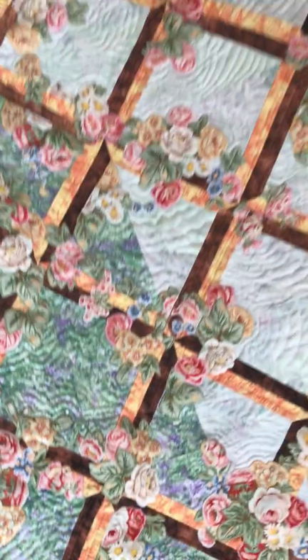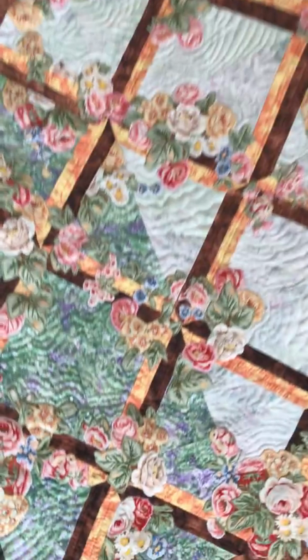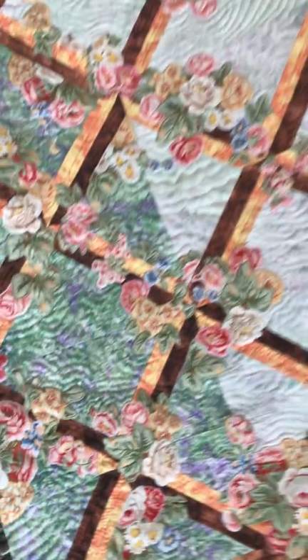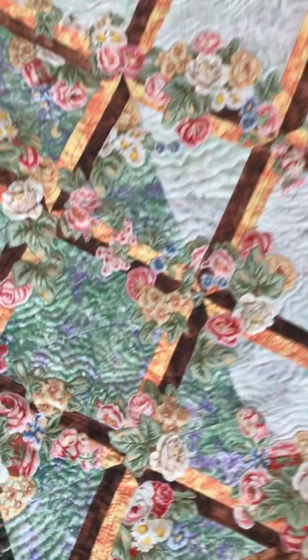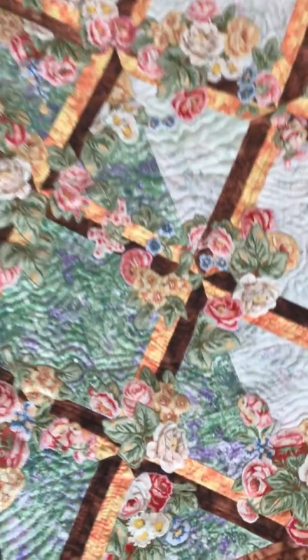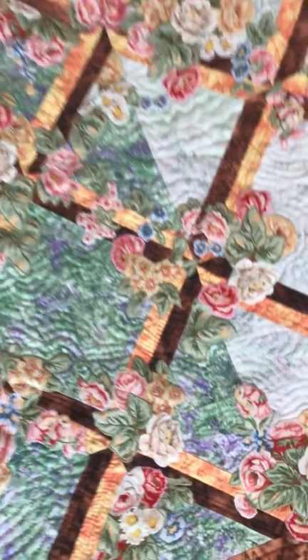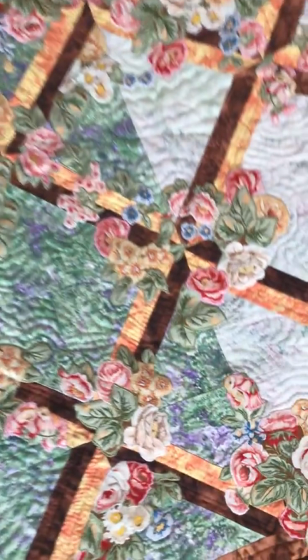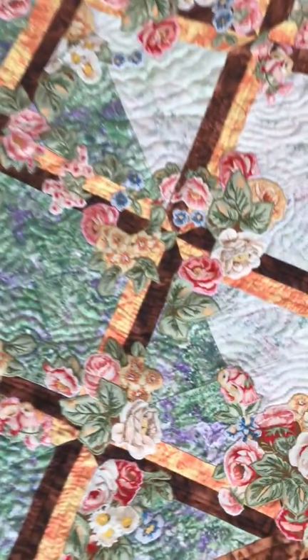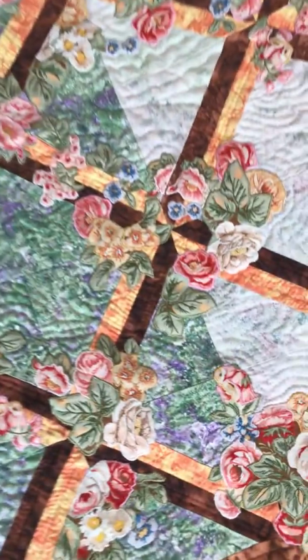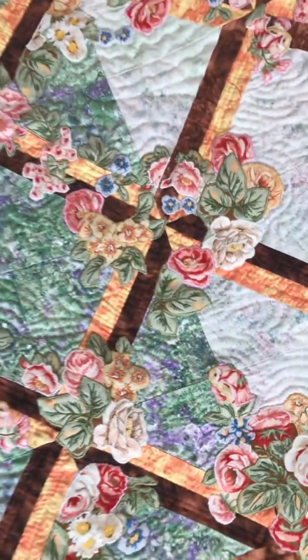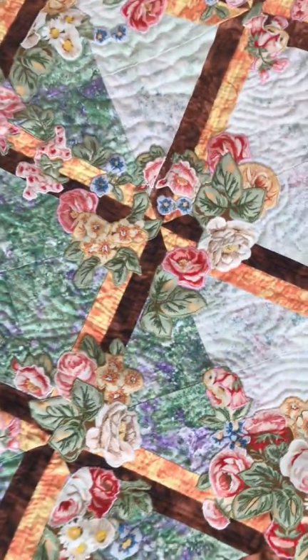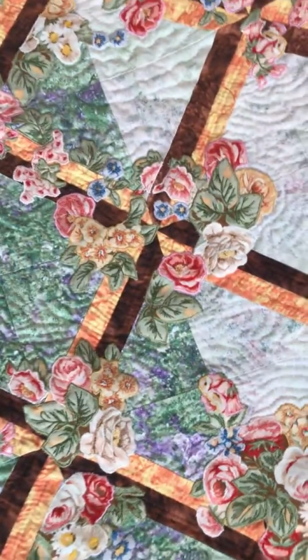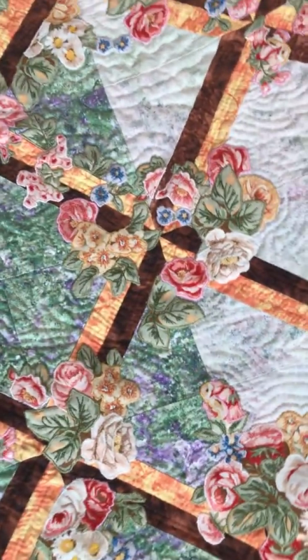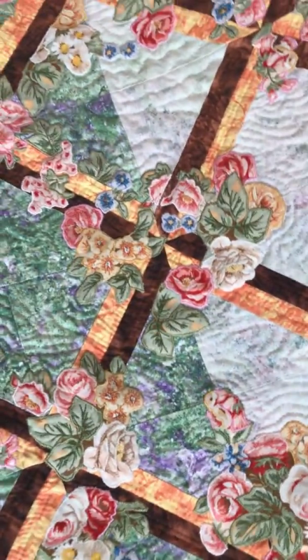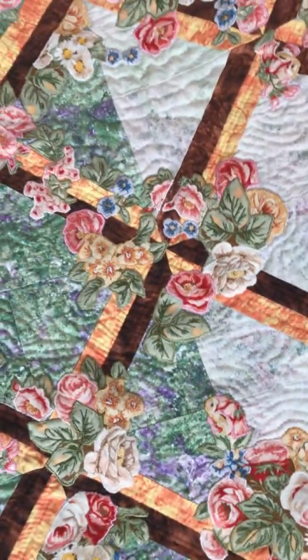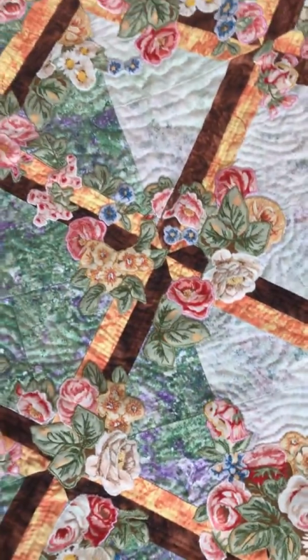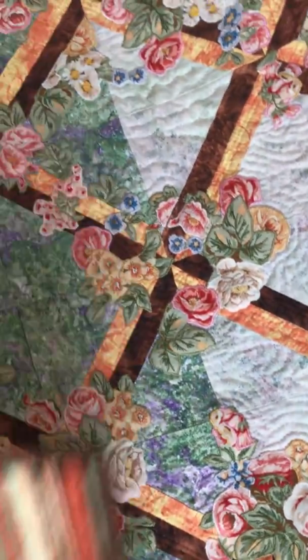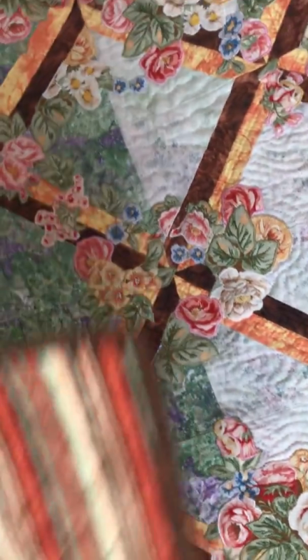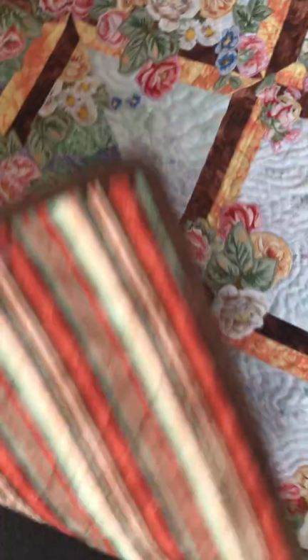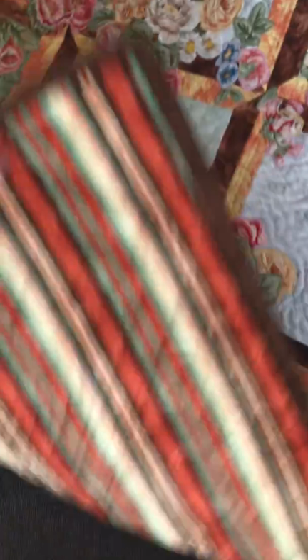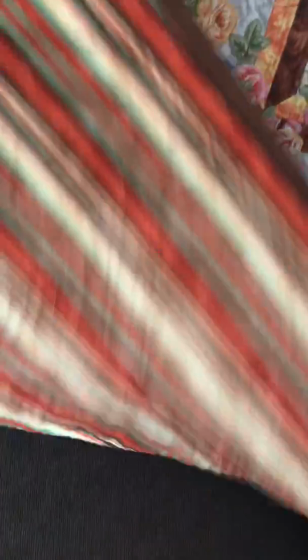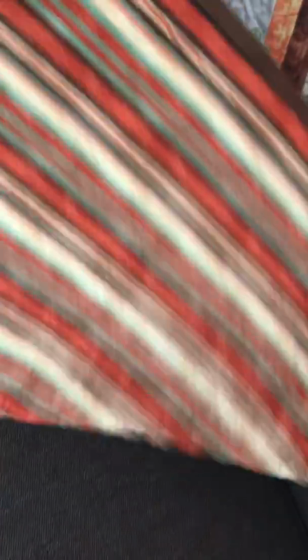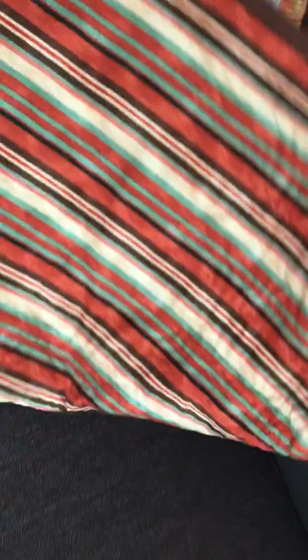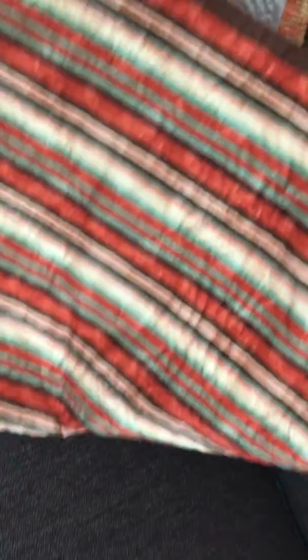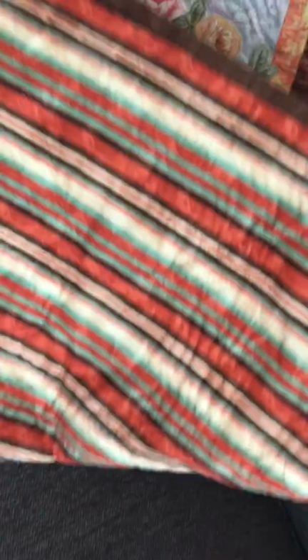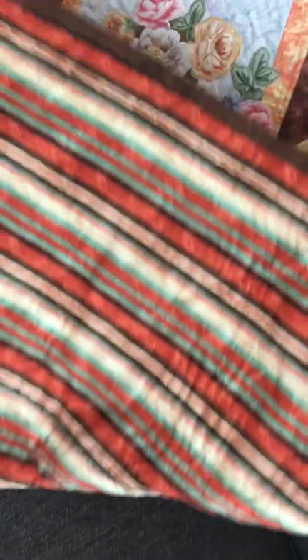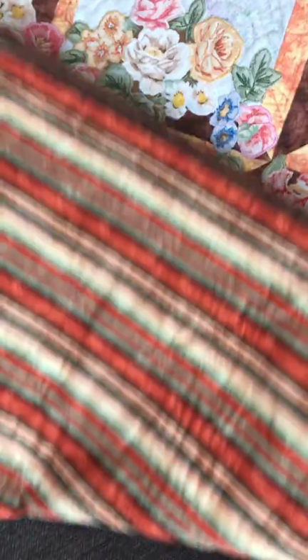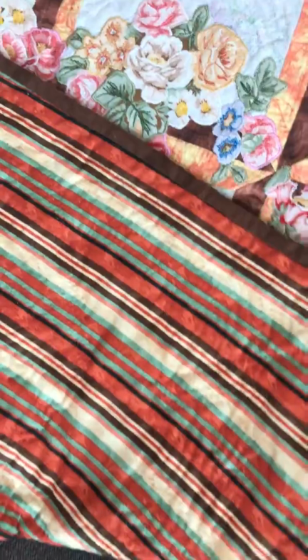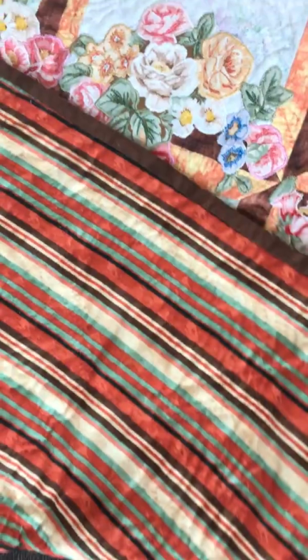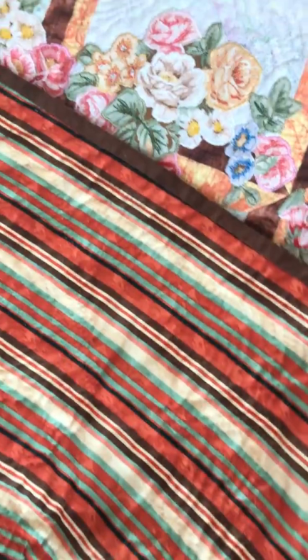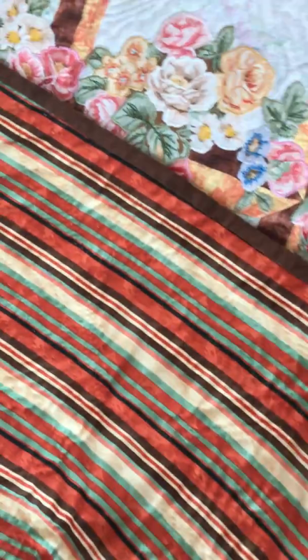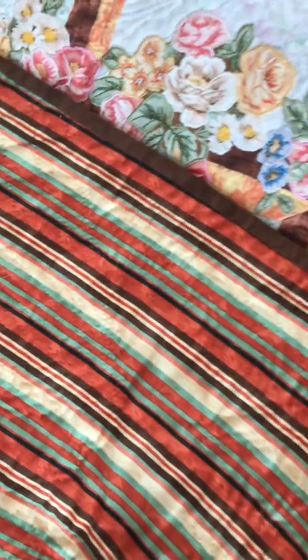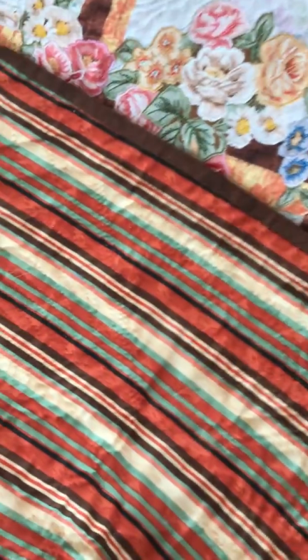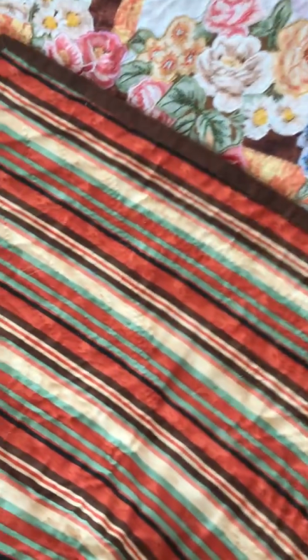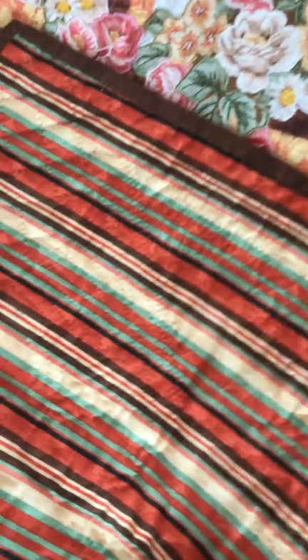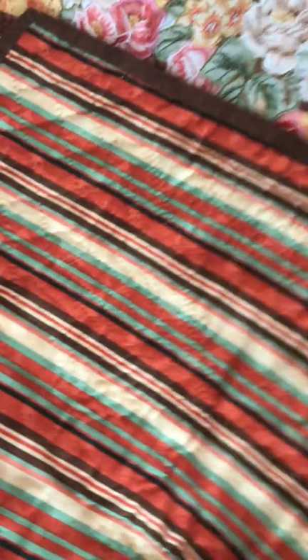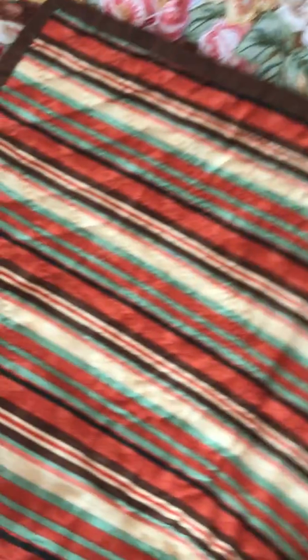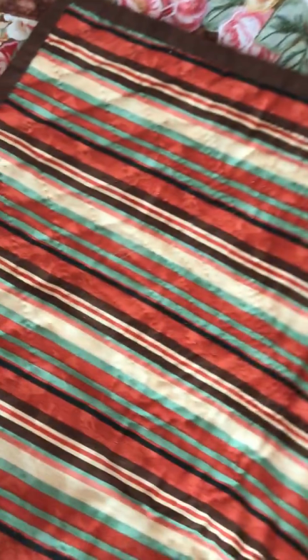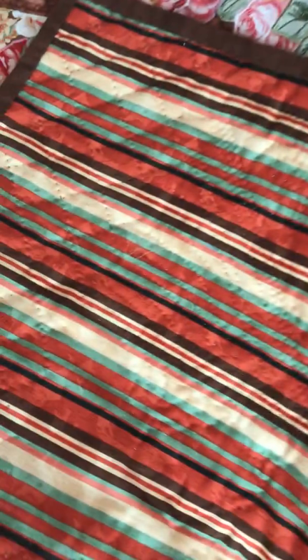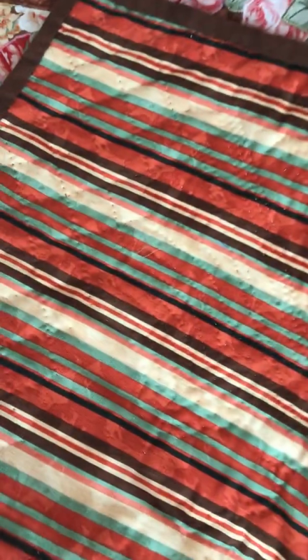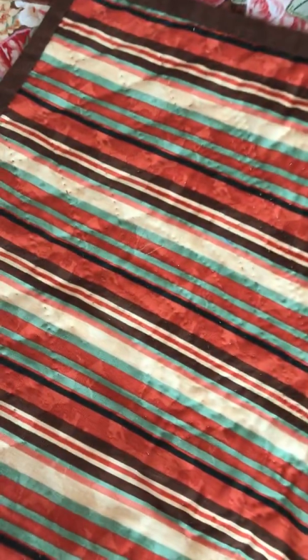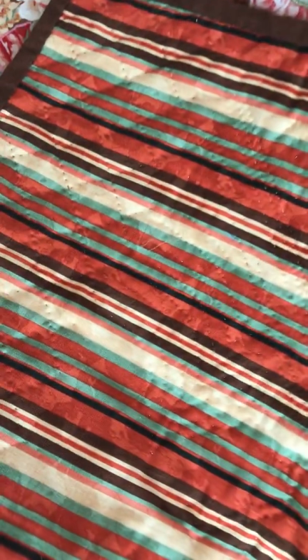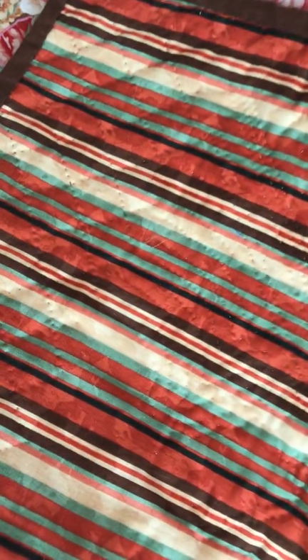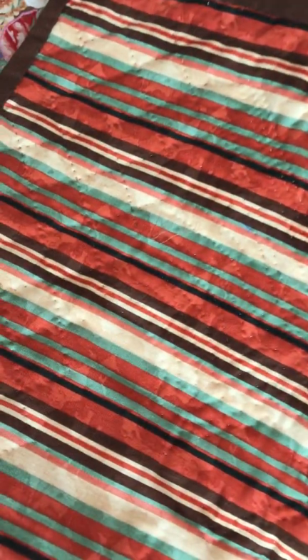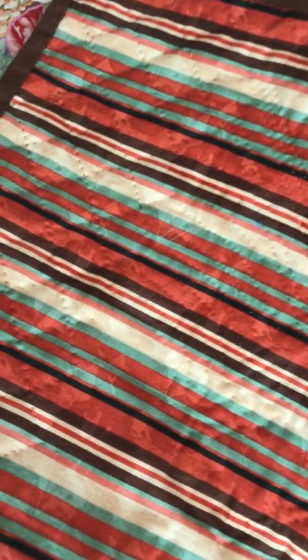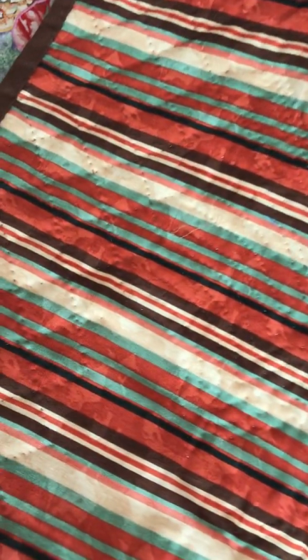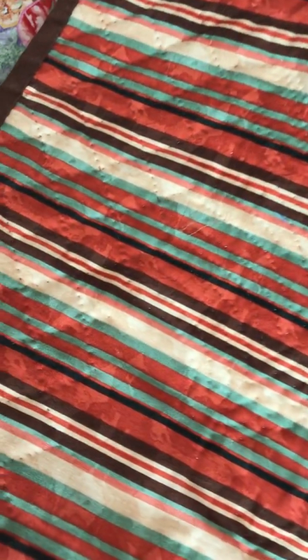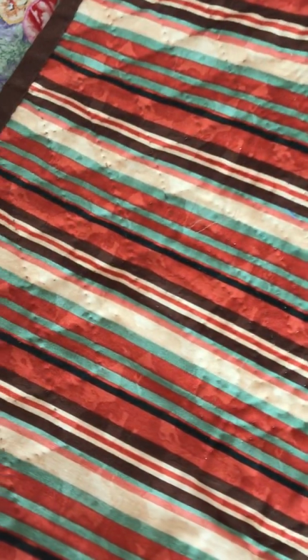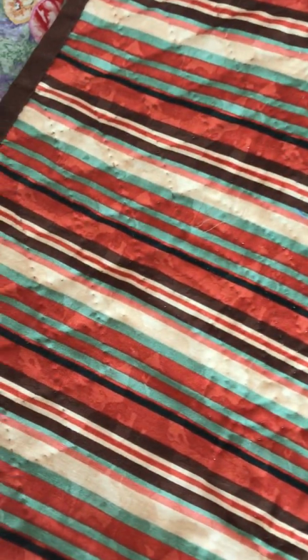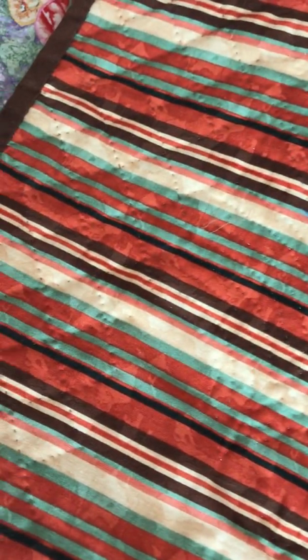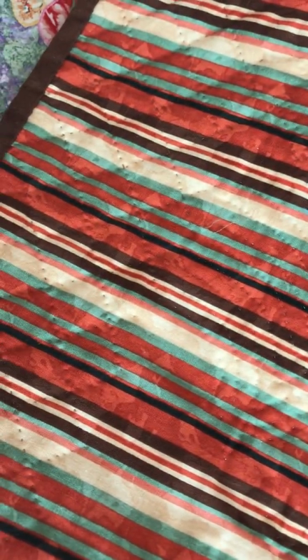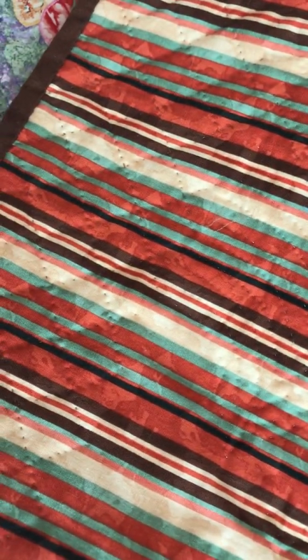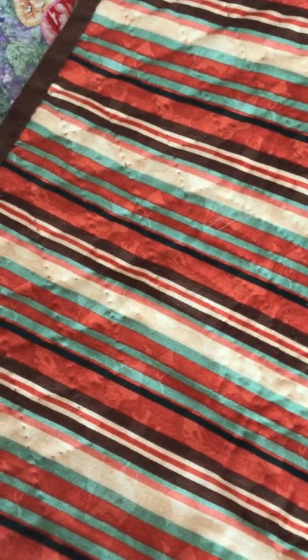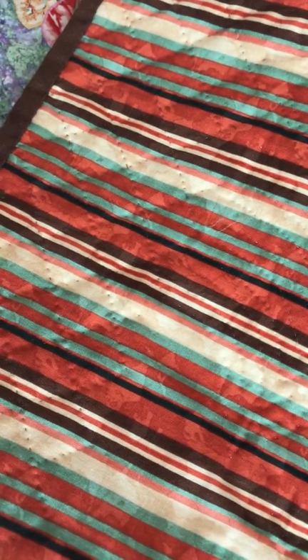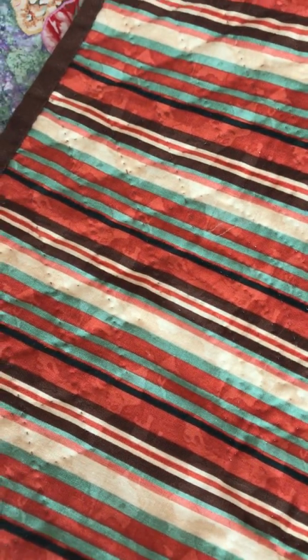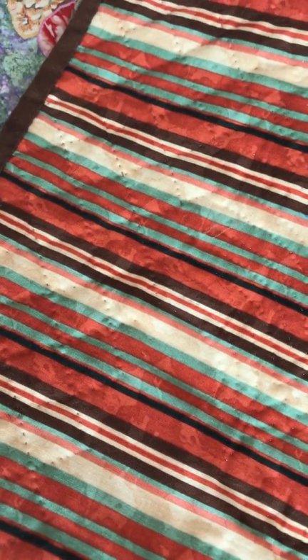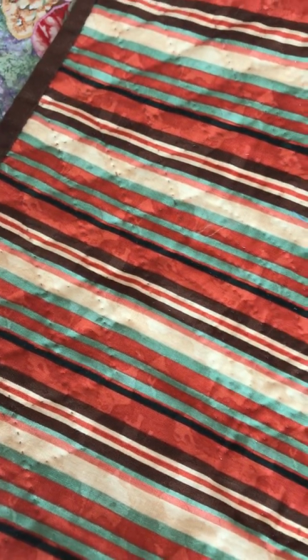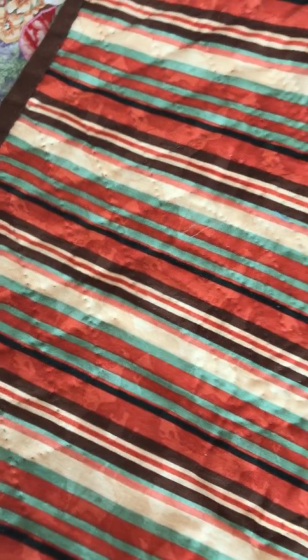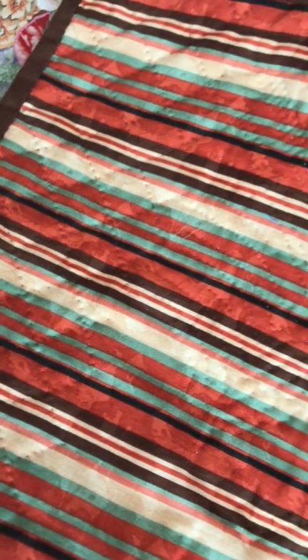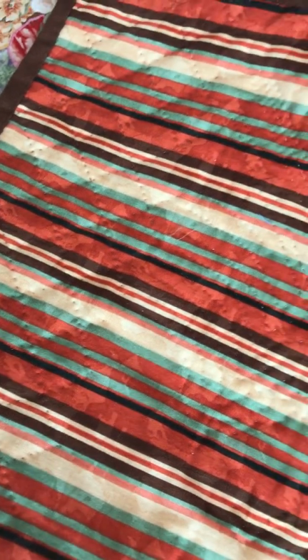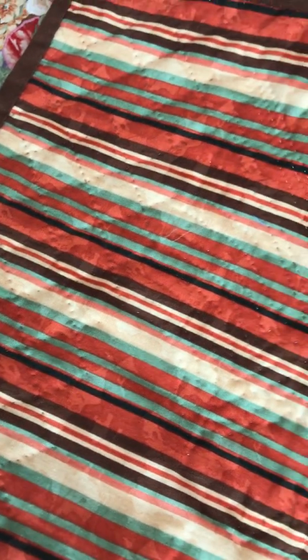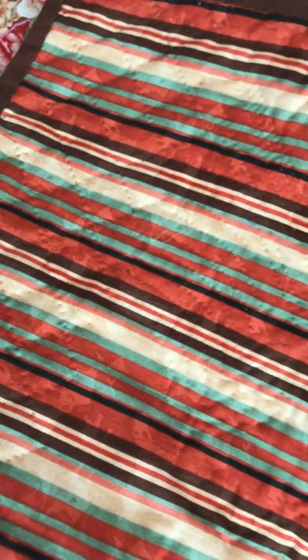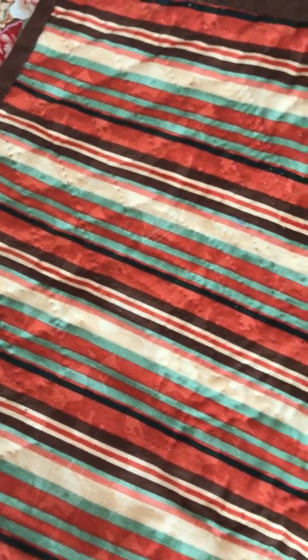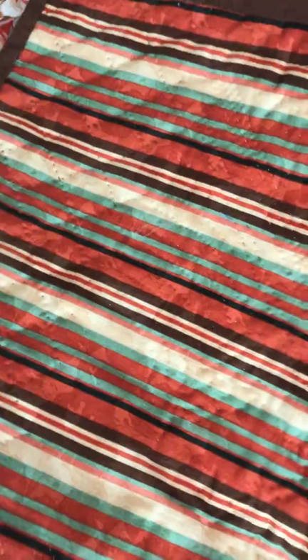The back is just a plain fabric. You can see a little bit of the stitching but not very much.